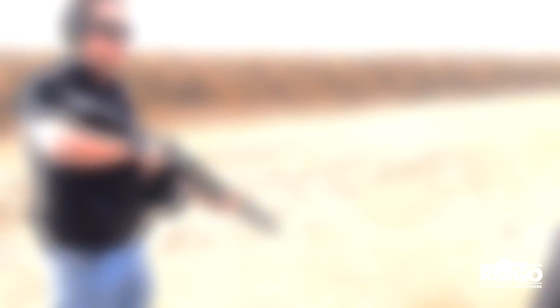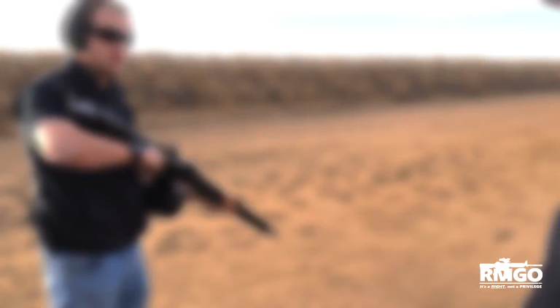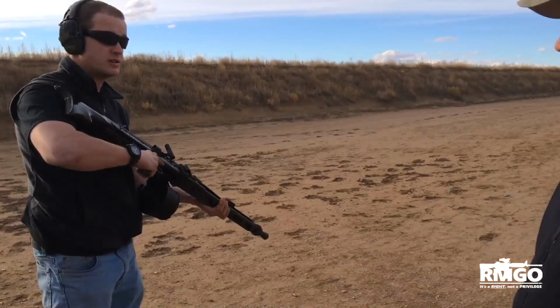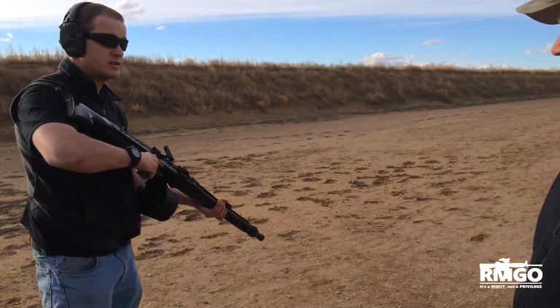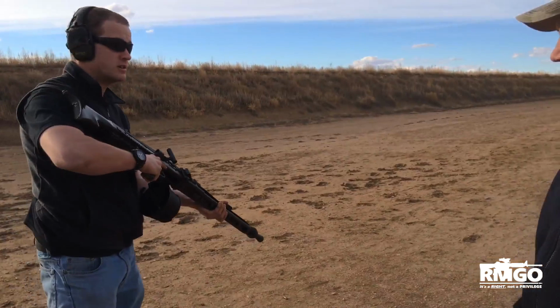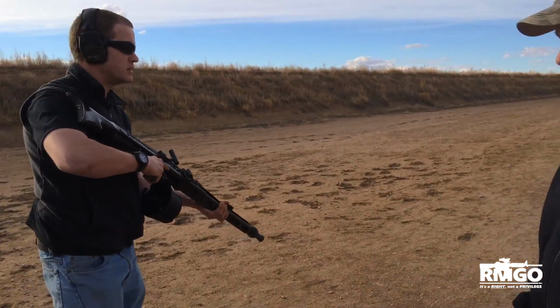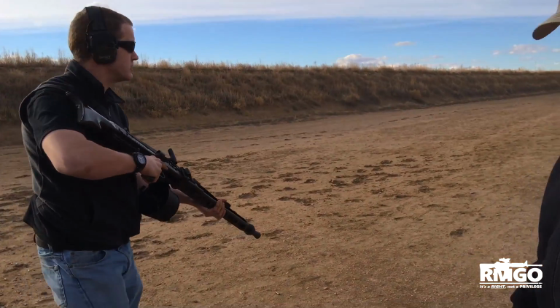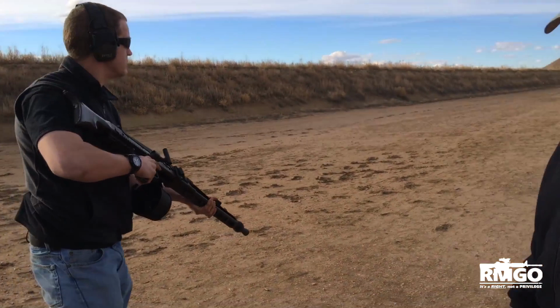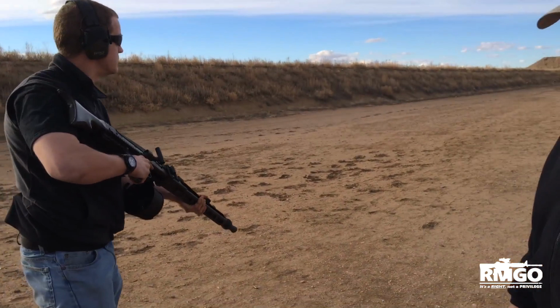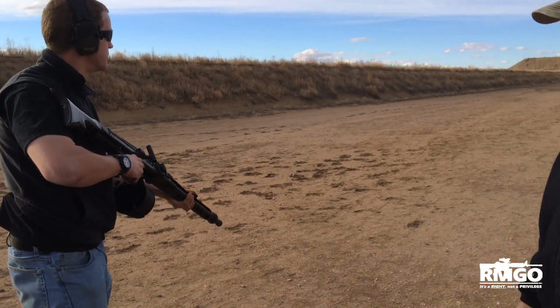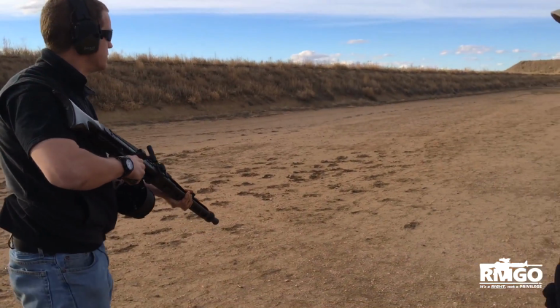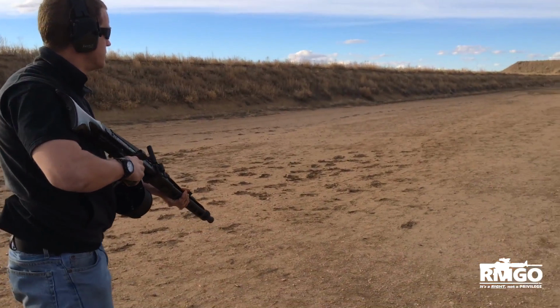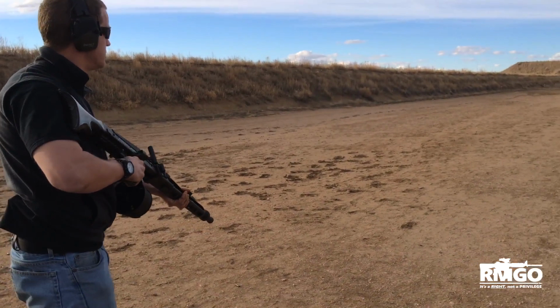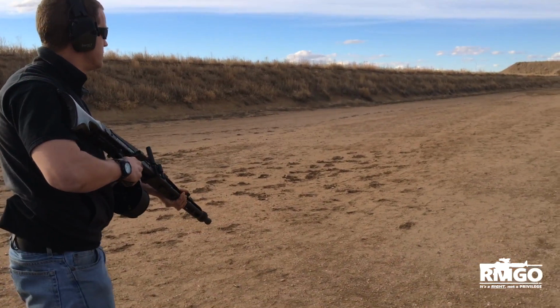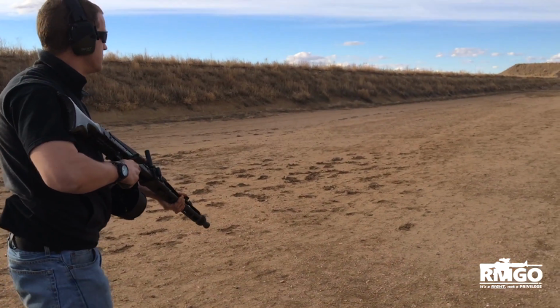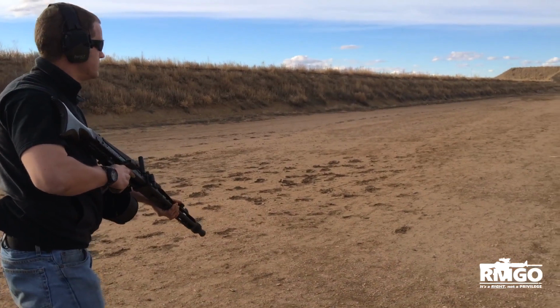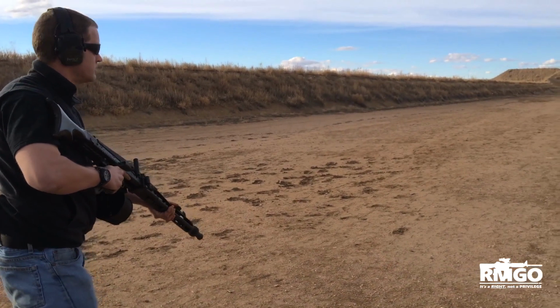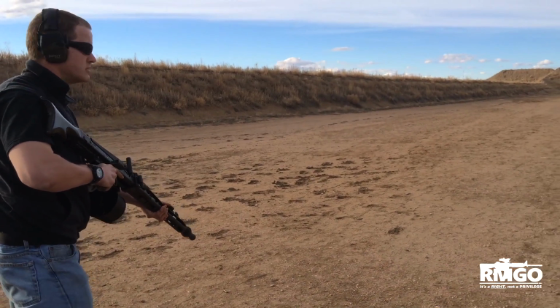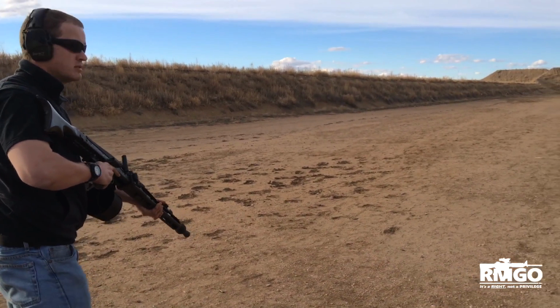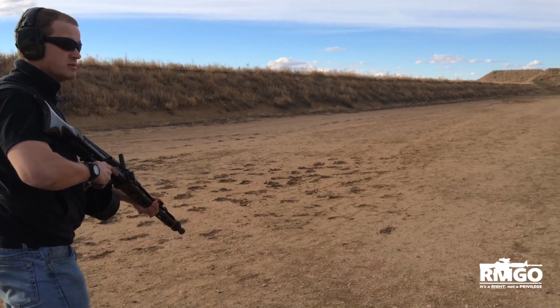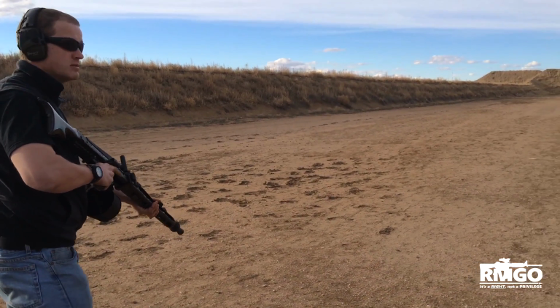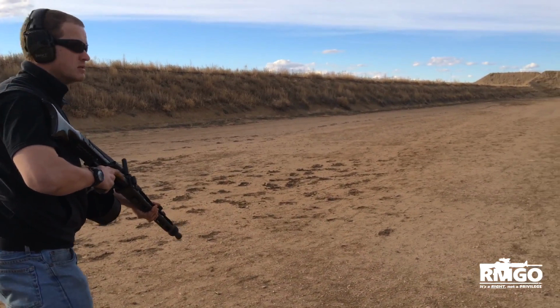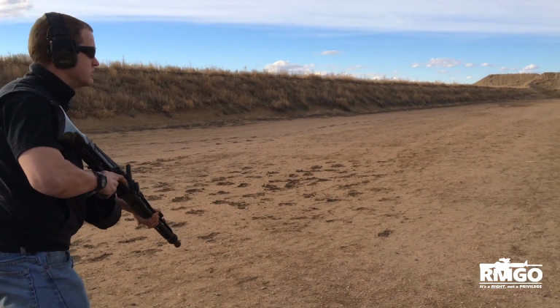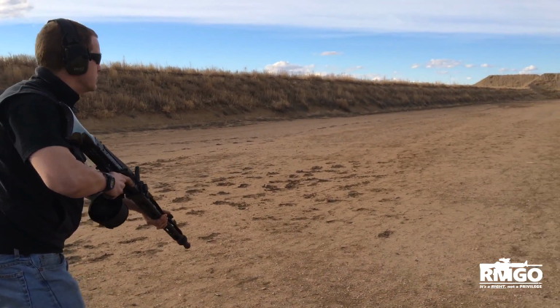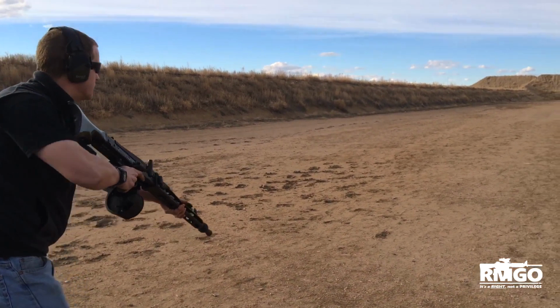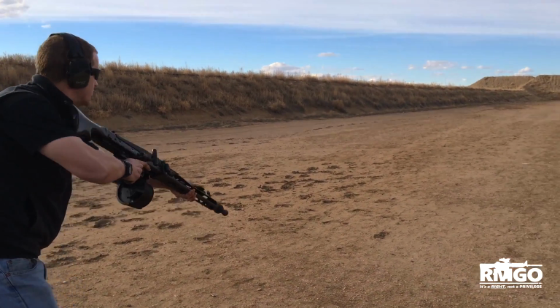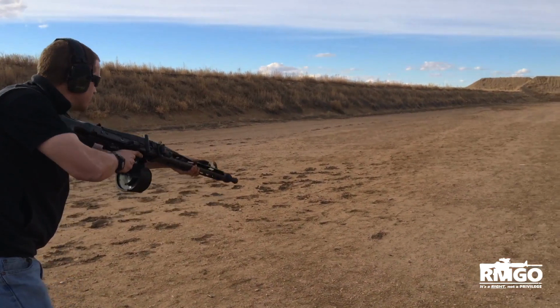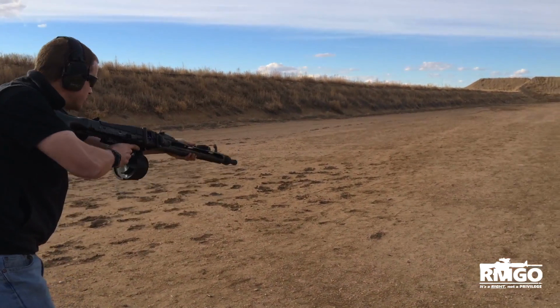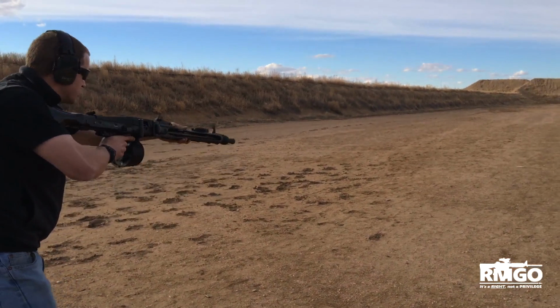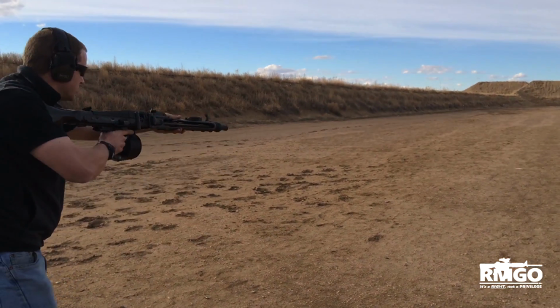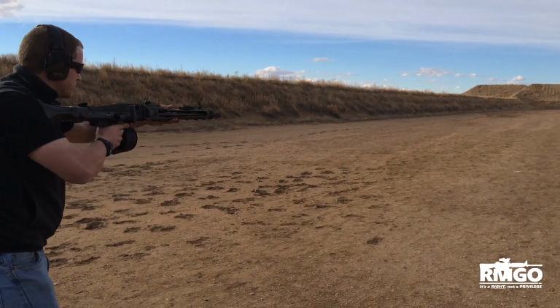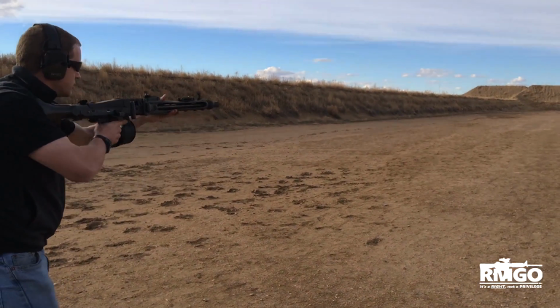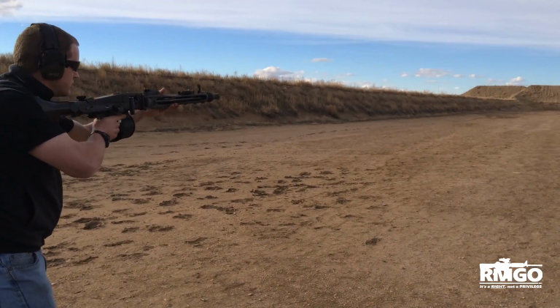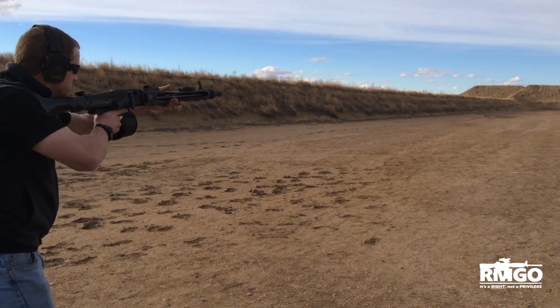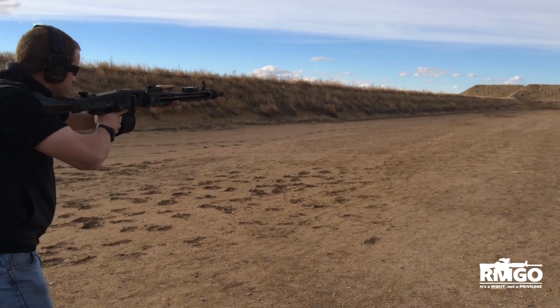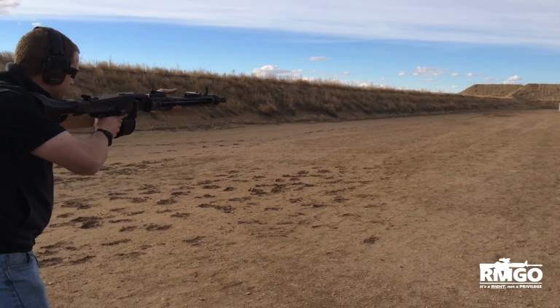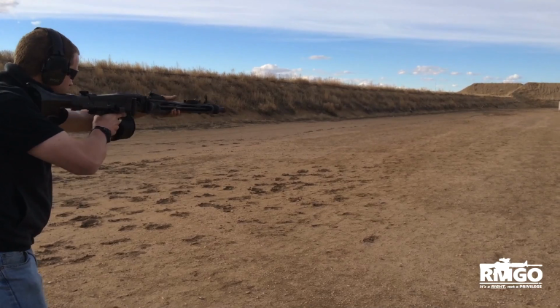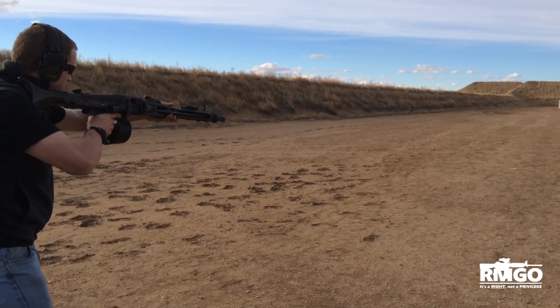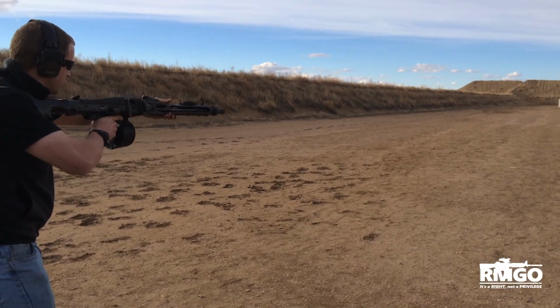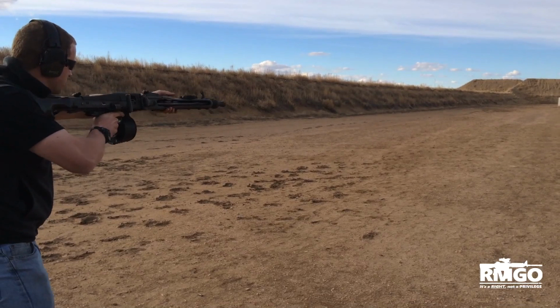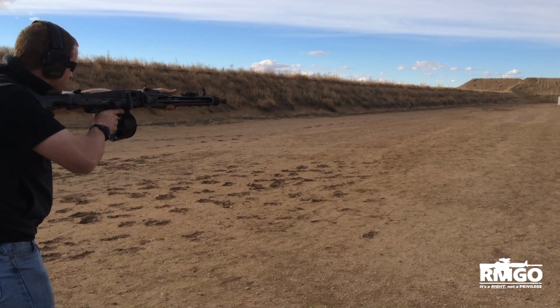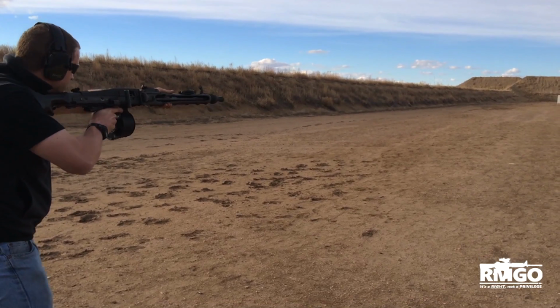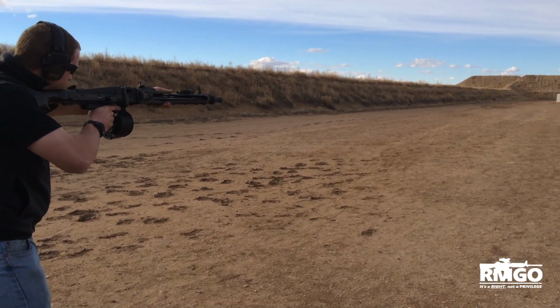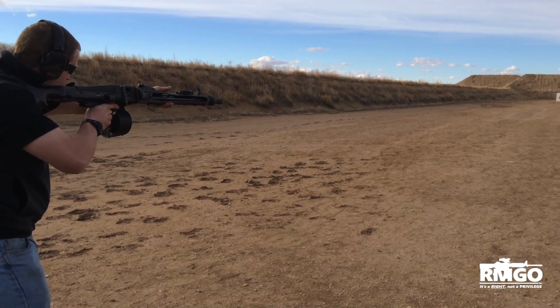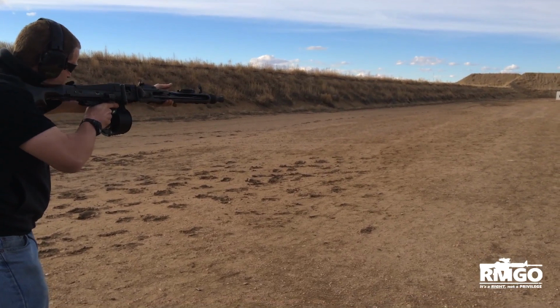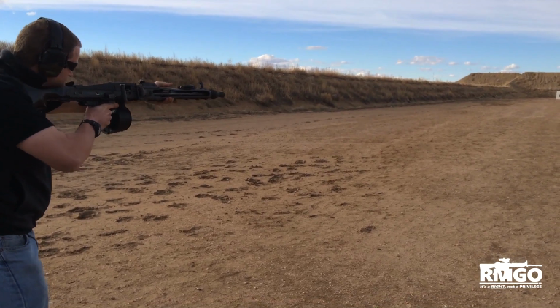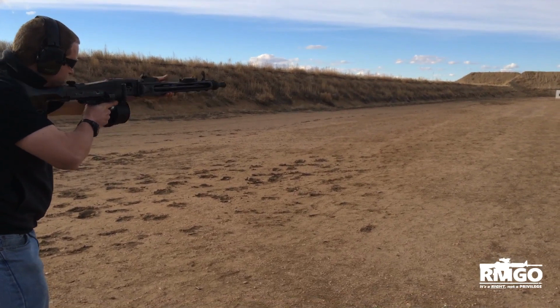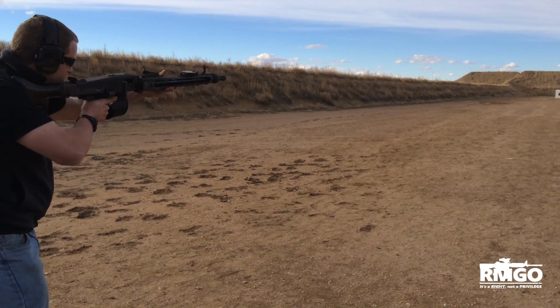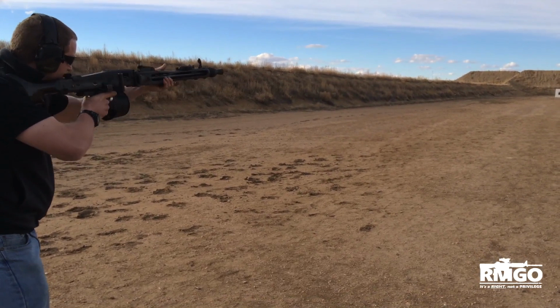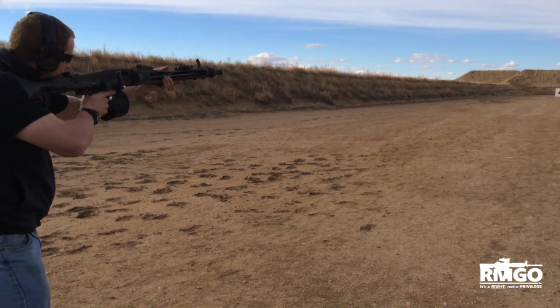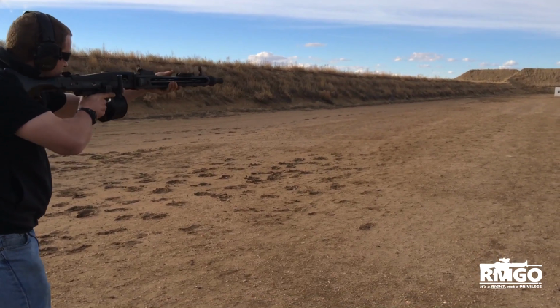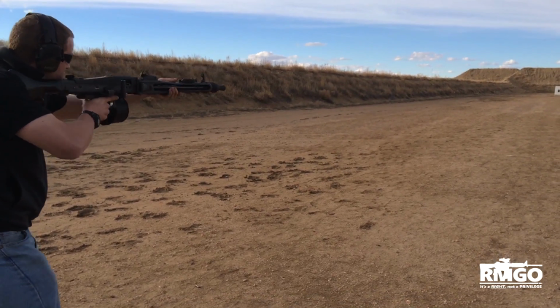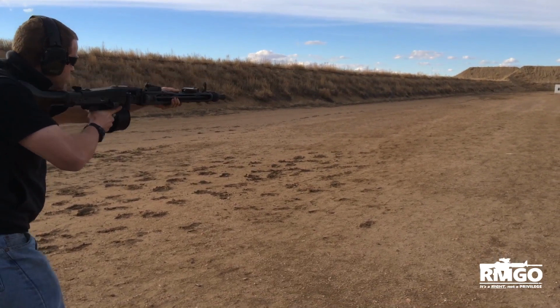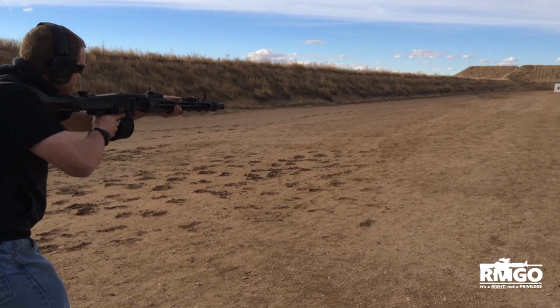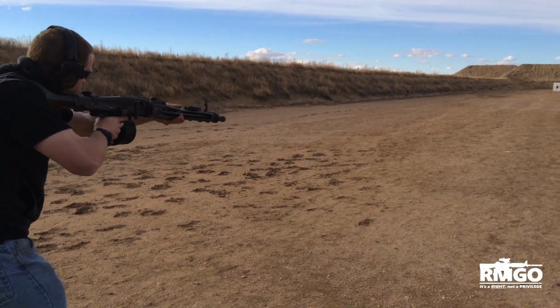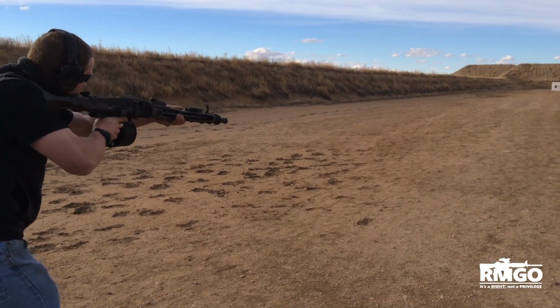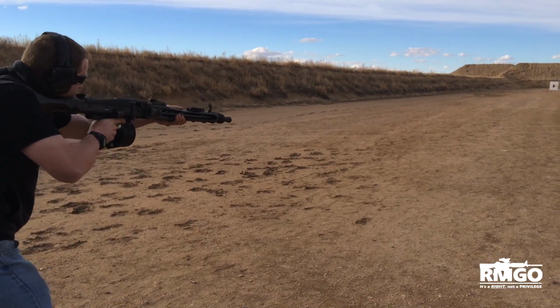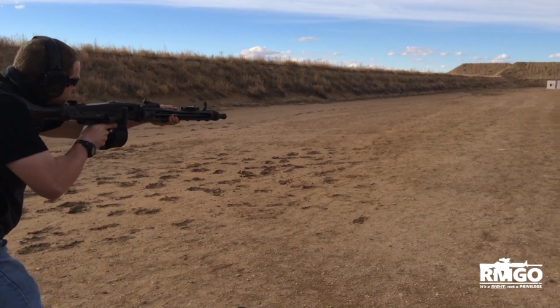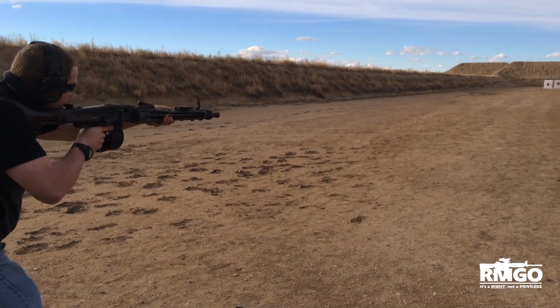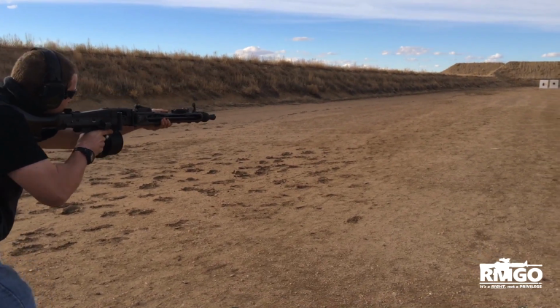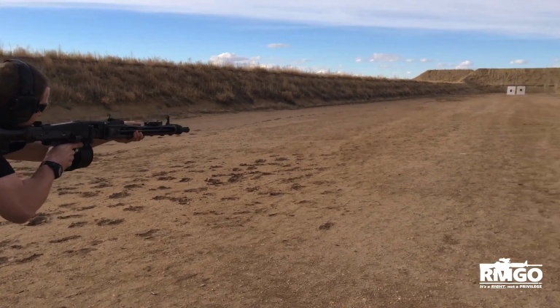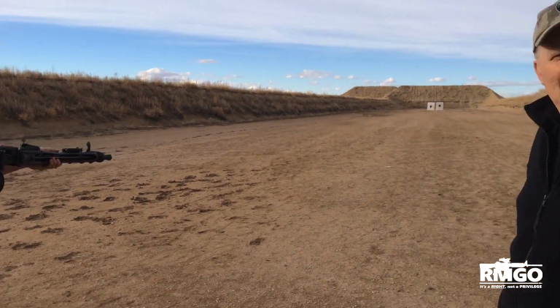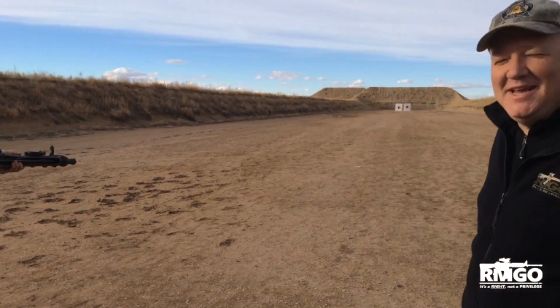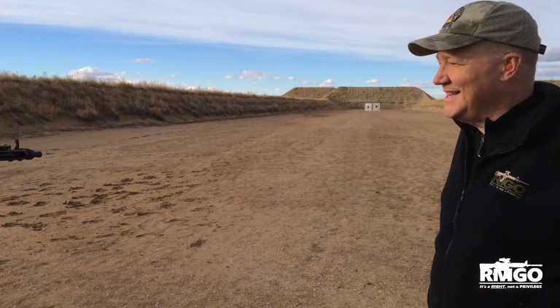Alright, Sean, if you want to go ahead and demonstrate. So it starts firing from the shoulder, which is quite unique.